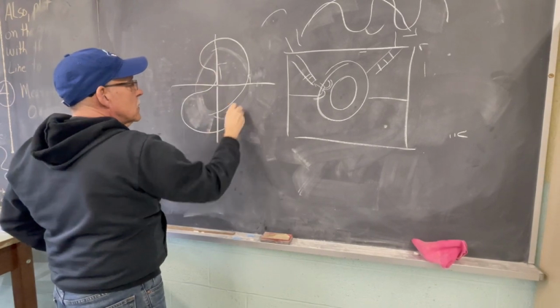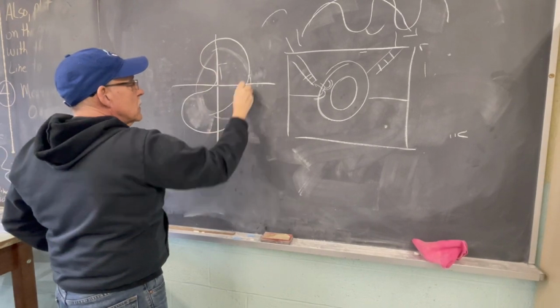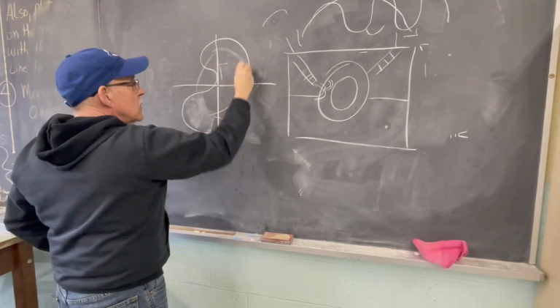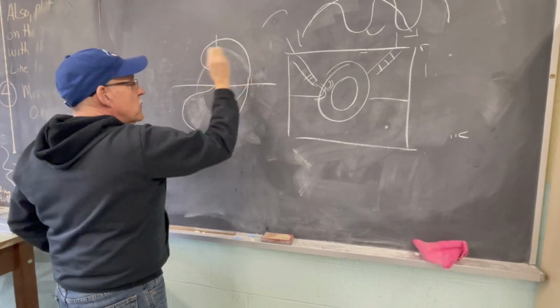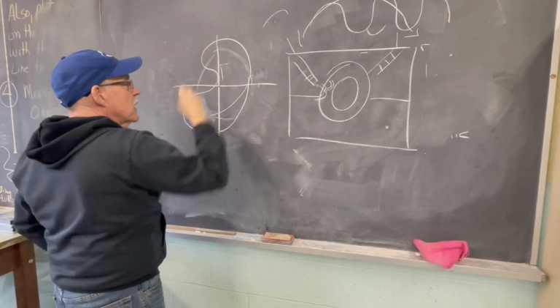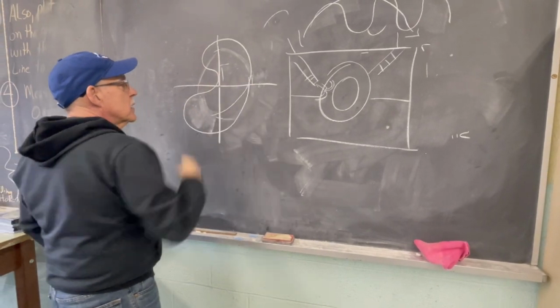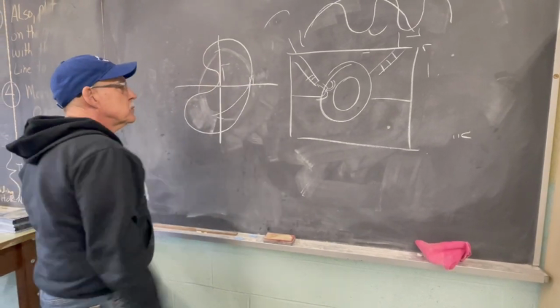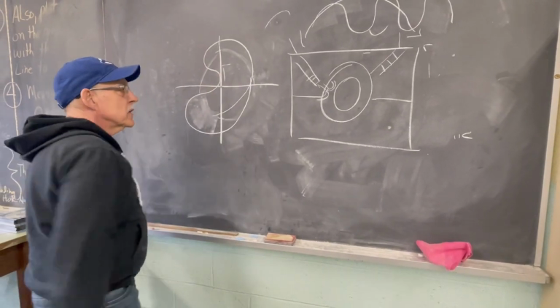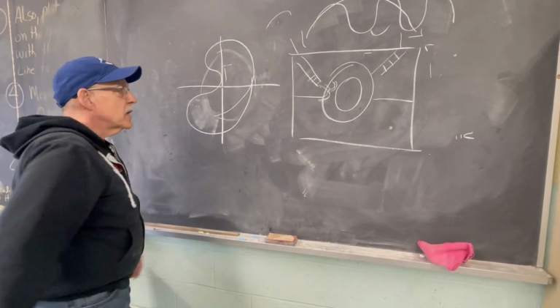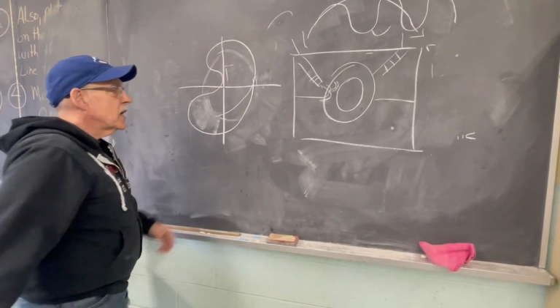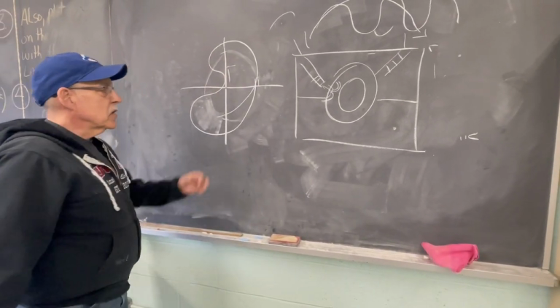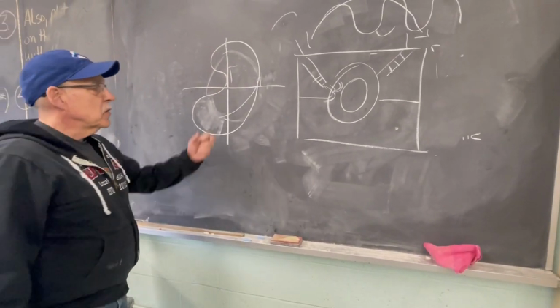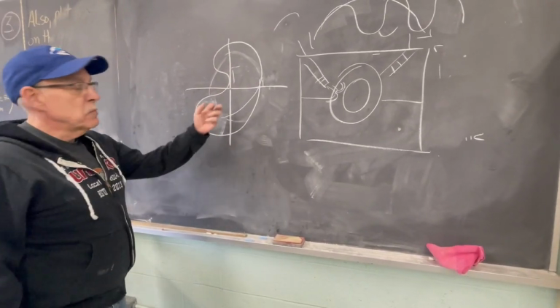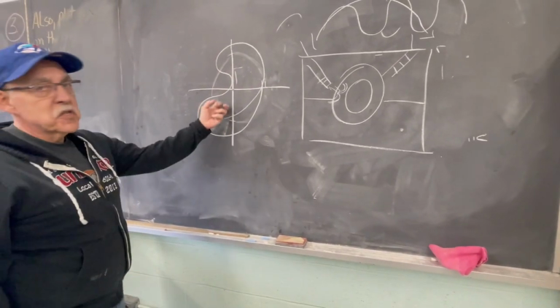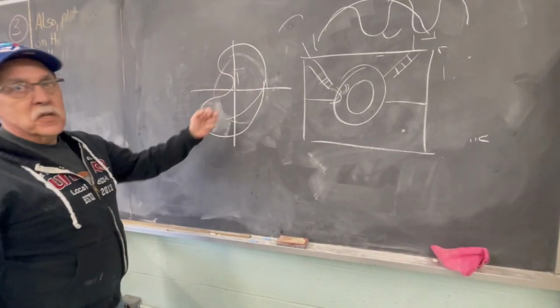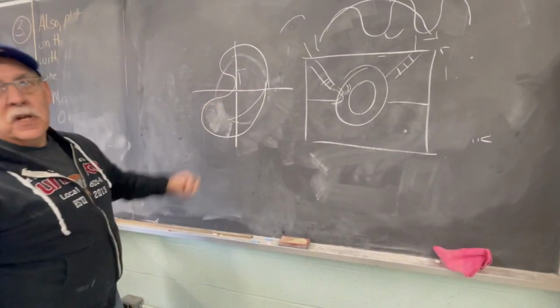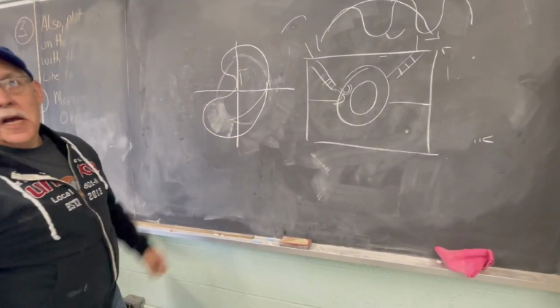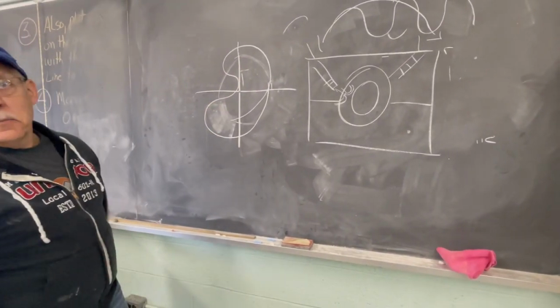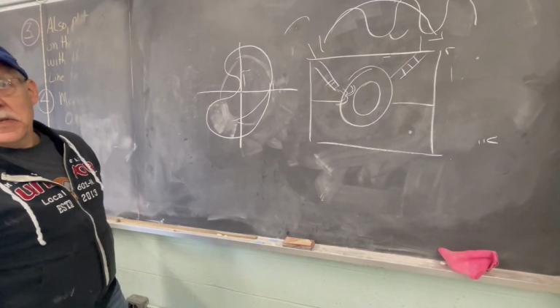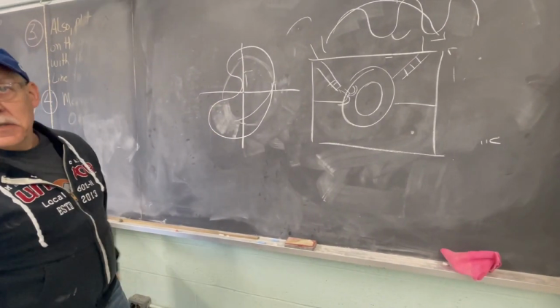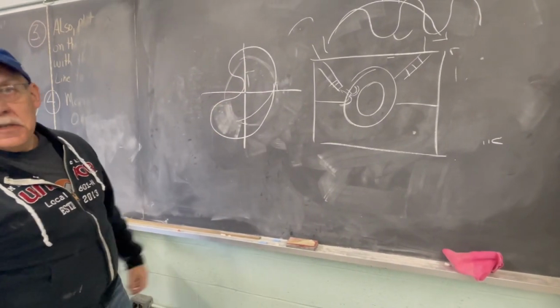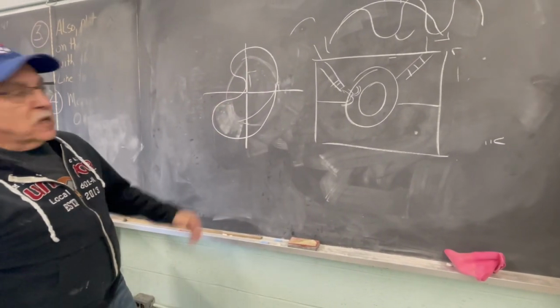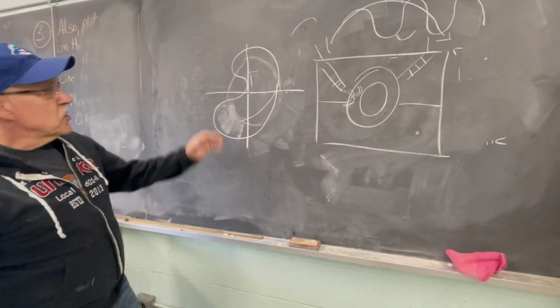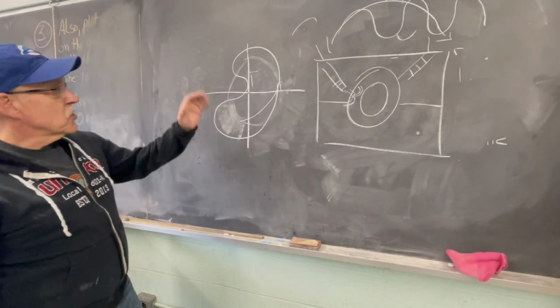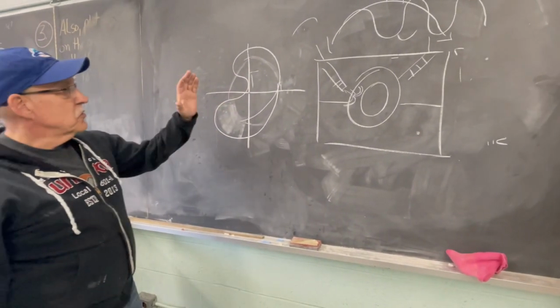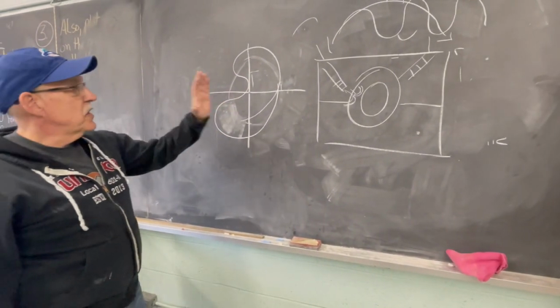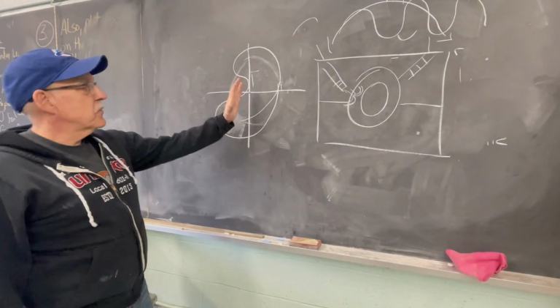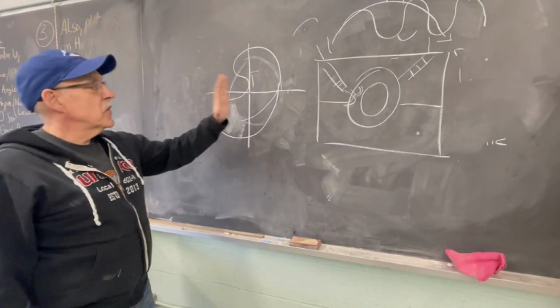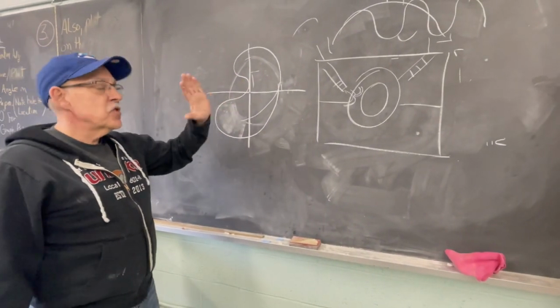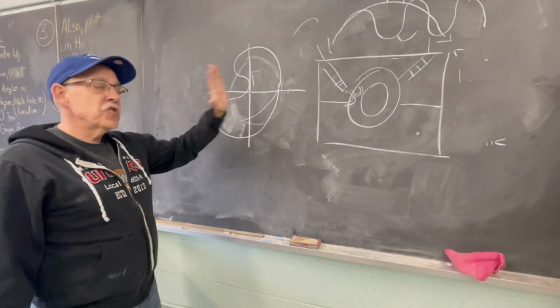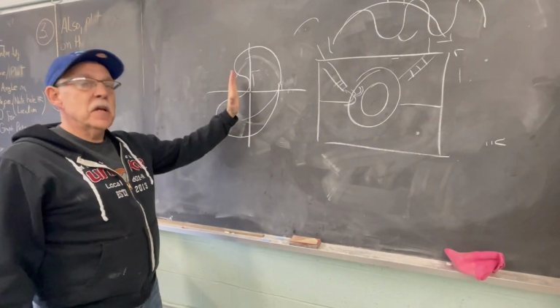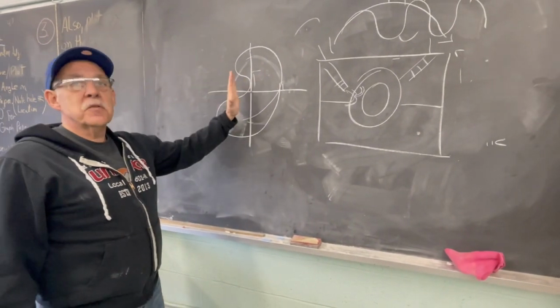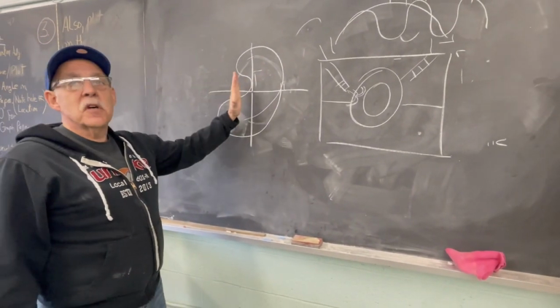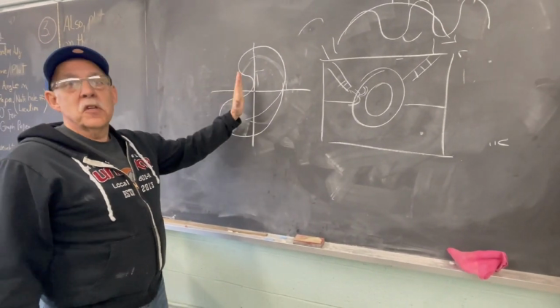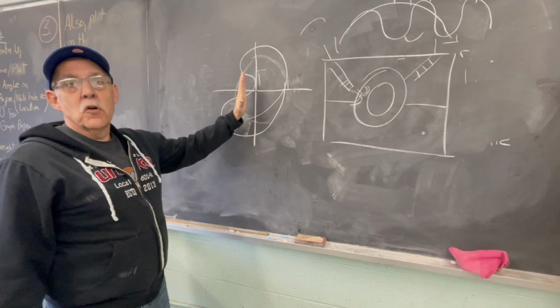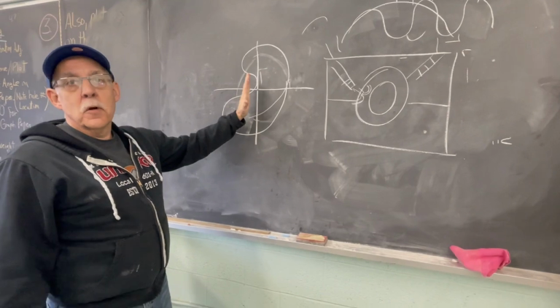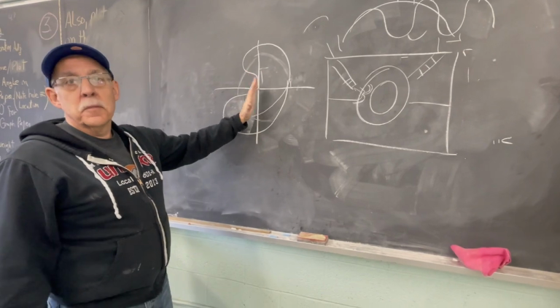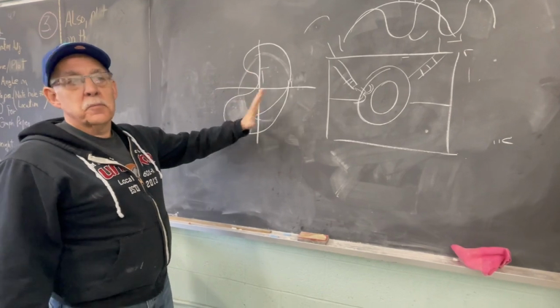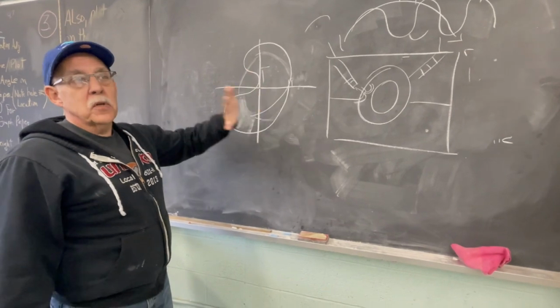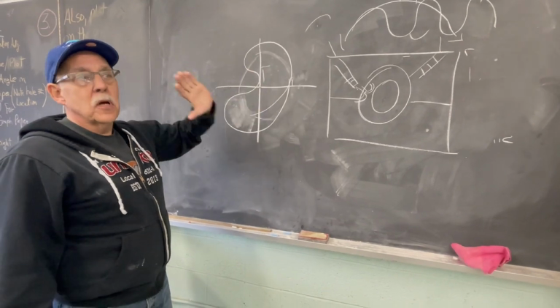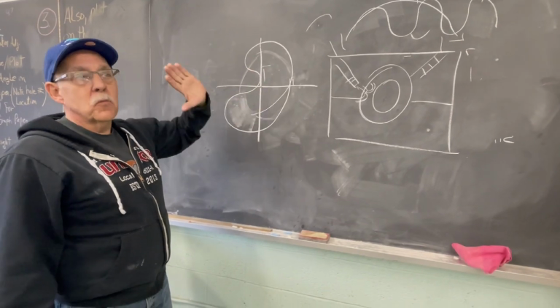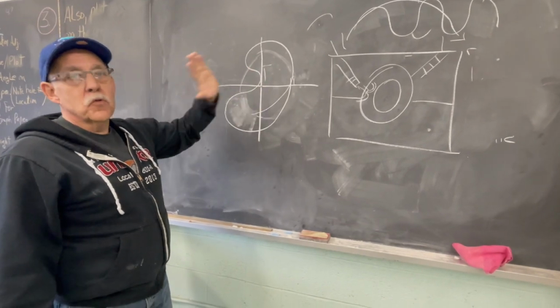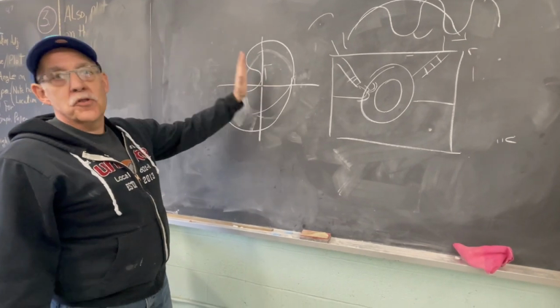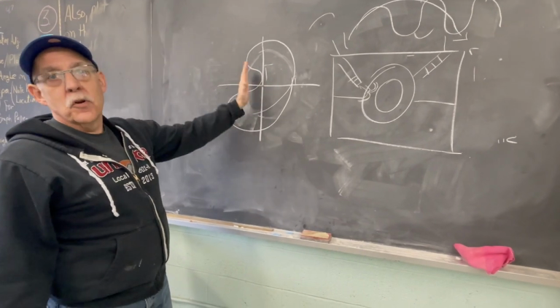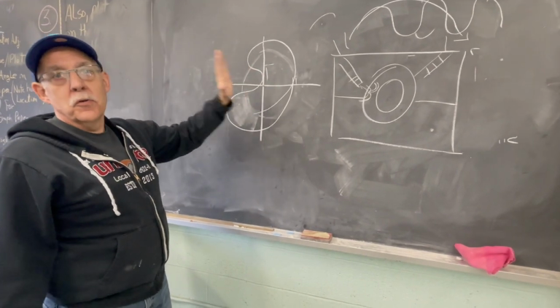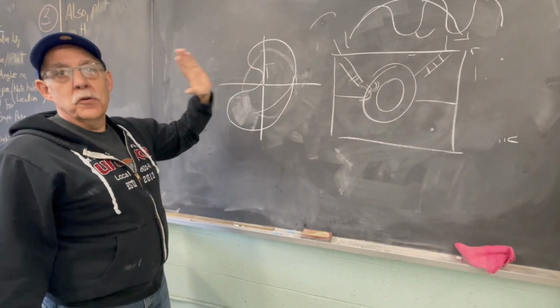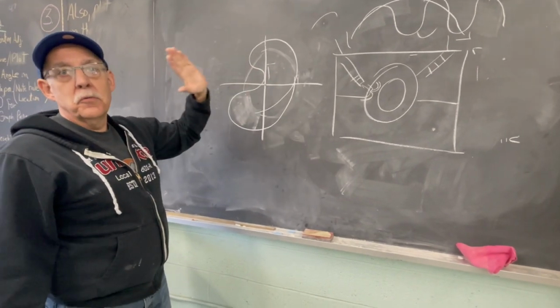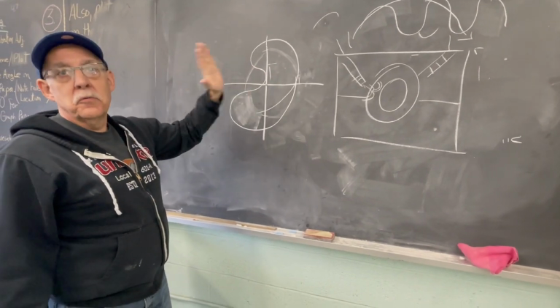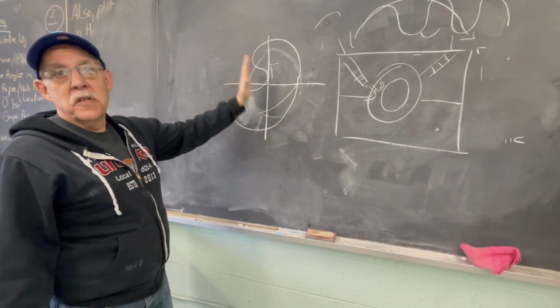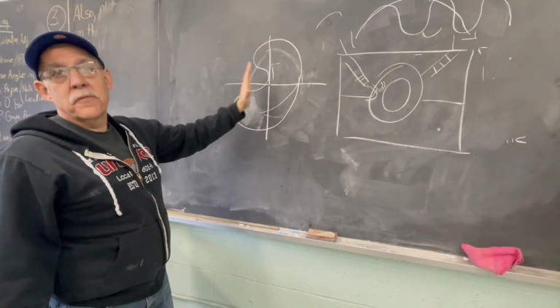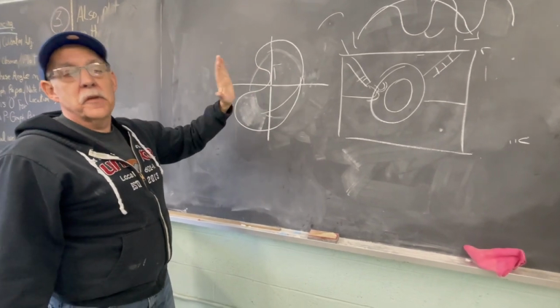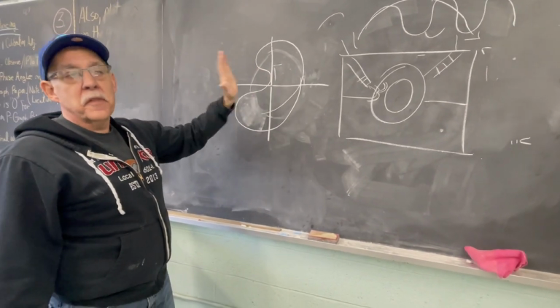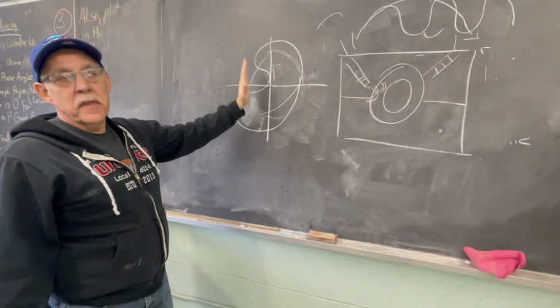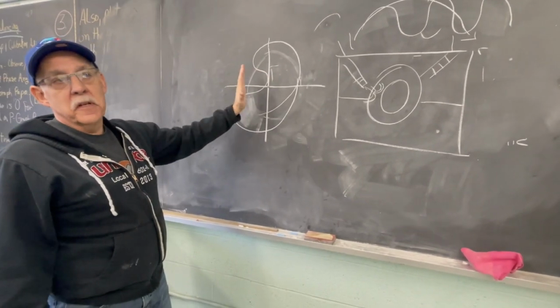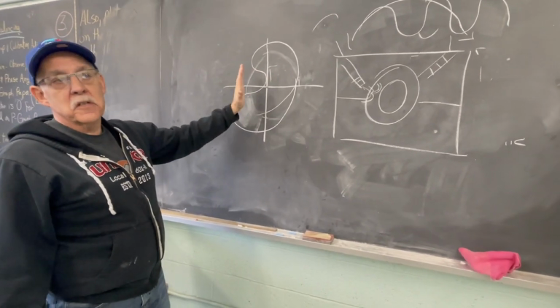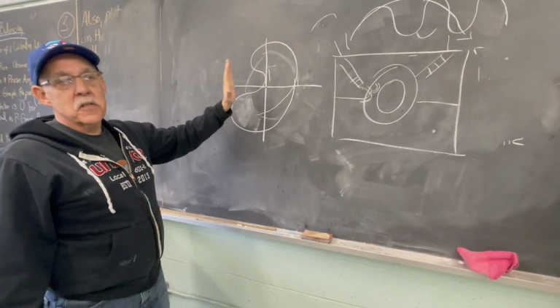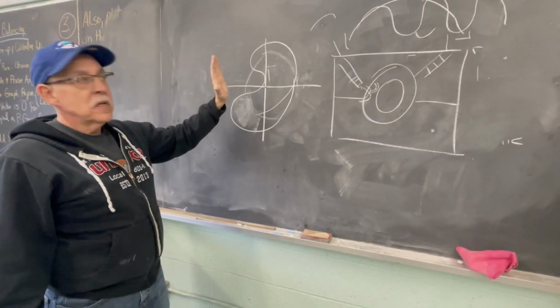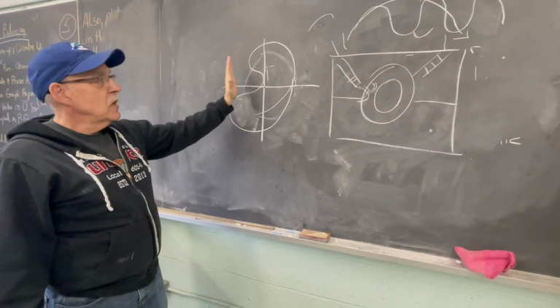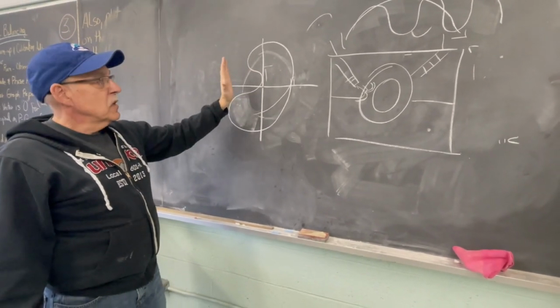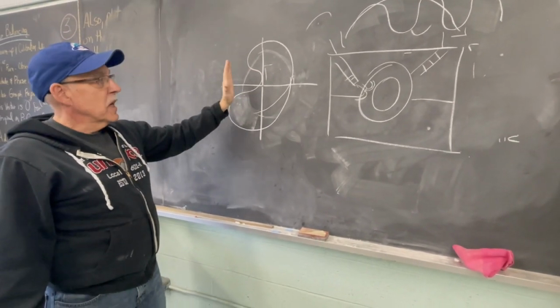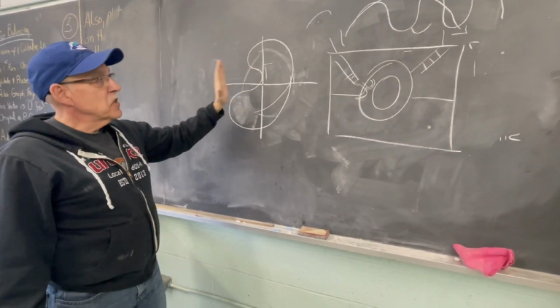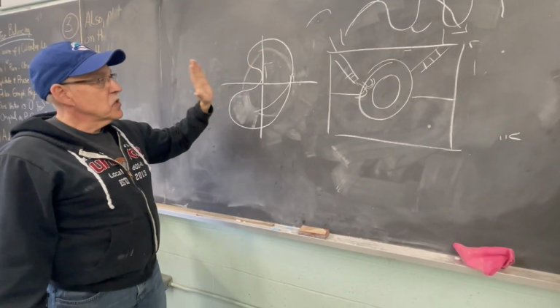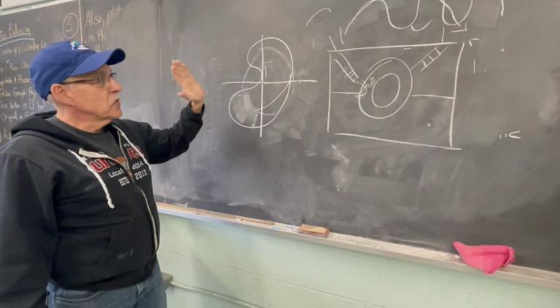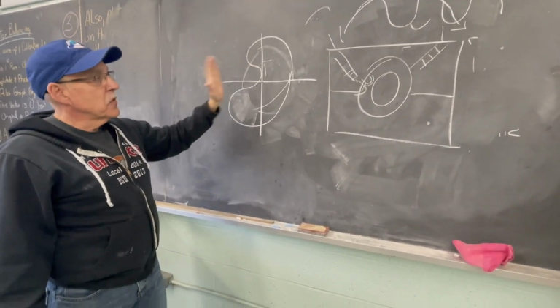We install two probes 90 degrees apart, which allows us to create something called an orbit plot — another way to analyze equipment. The orbit plot shows the actual motion of the journal inside the bearing housing. If it's off center it shows up offset; if perfectly centered it shows a circular orbit — though that never really happens because the journal rides on a cushion of oil. Certain shapes in the orbit plot indicate different faults — for example, a figure-eight shape indicates misalignment.